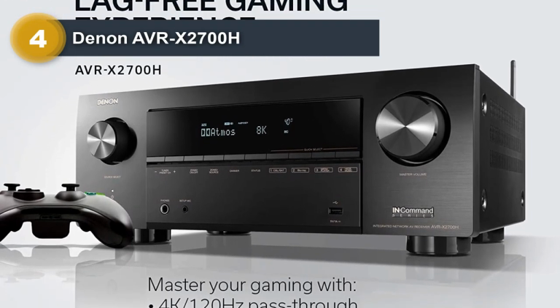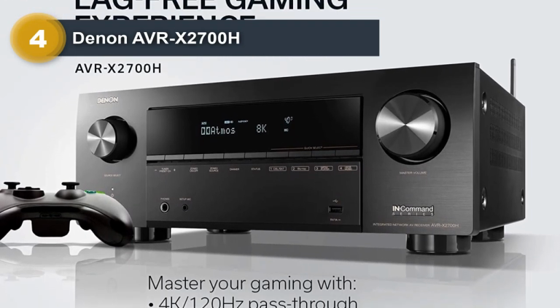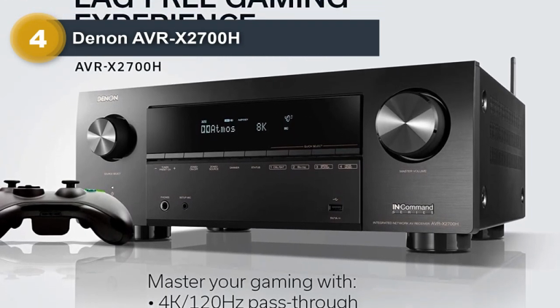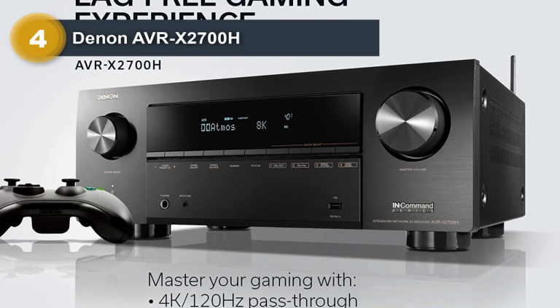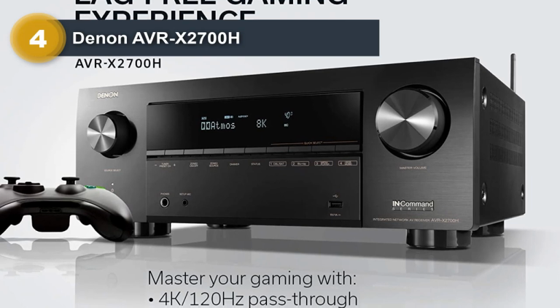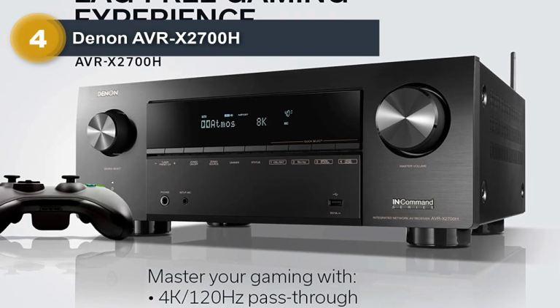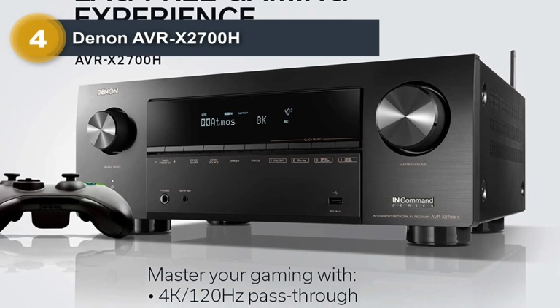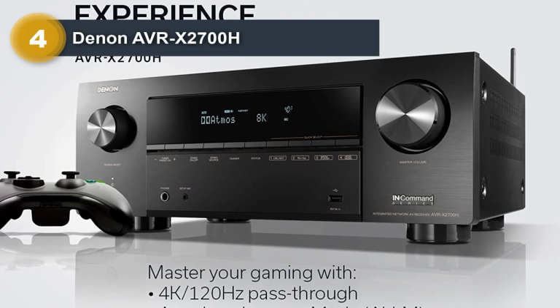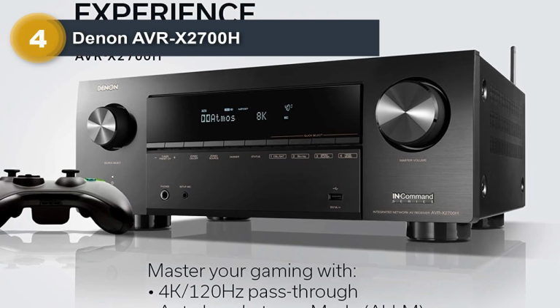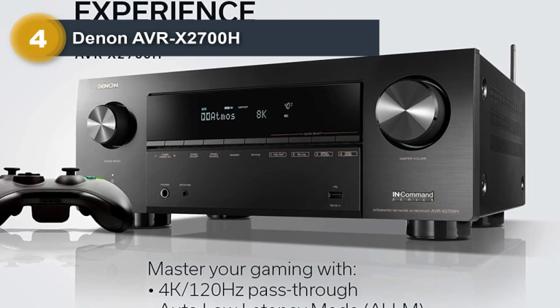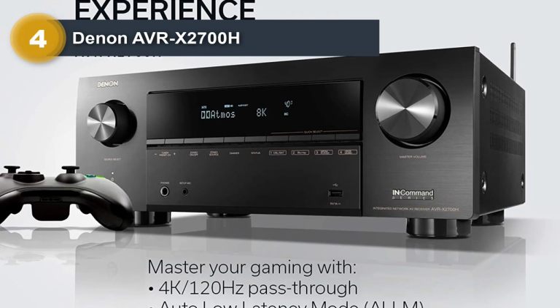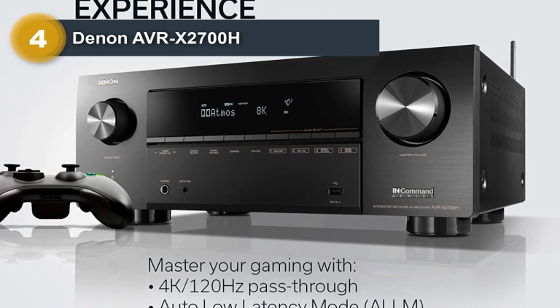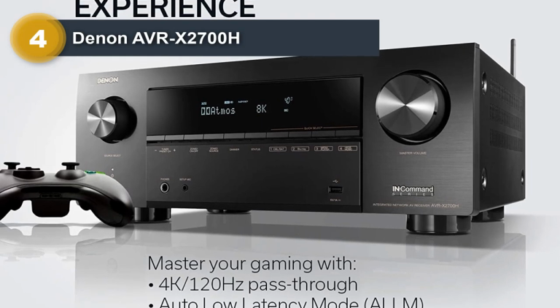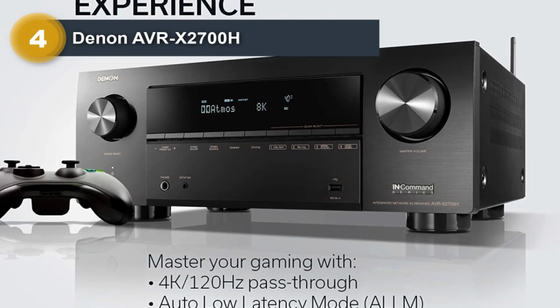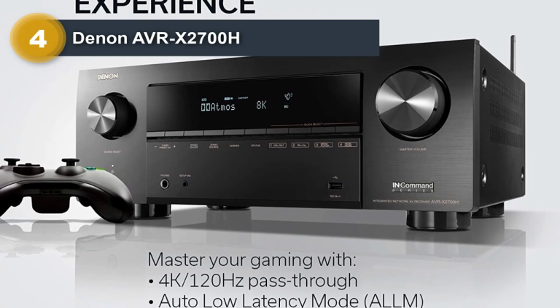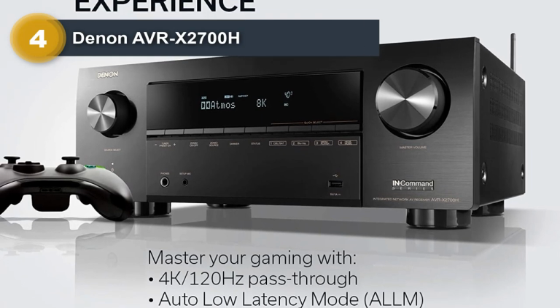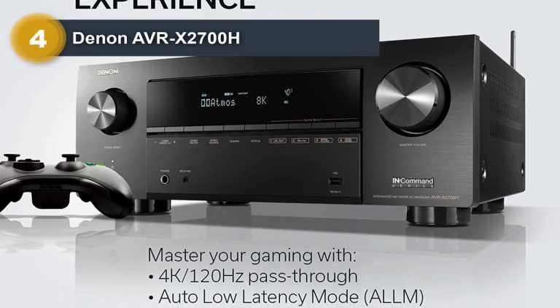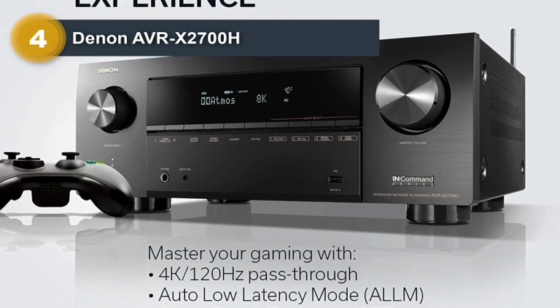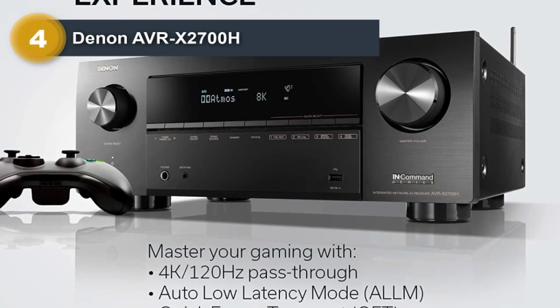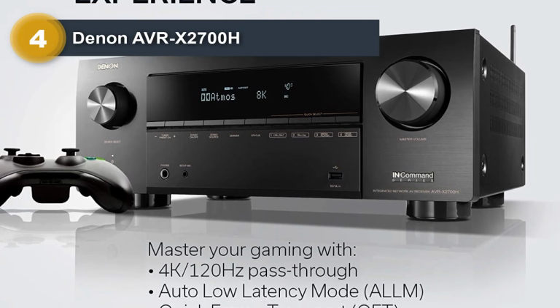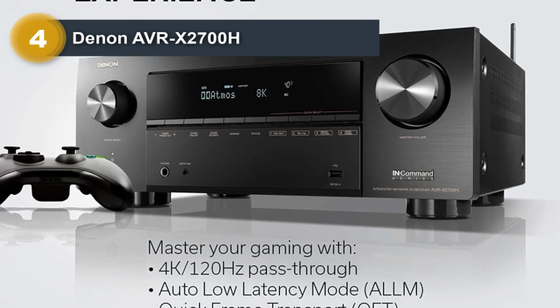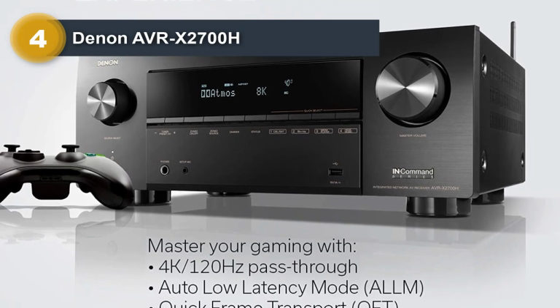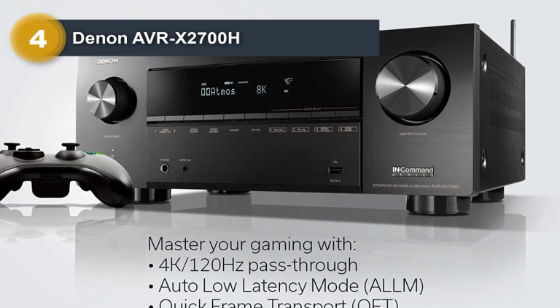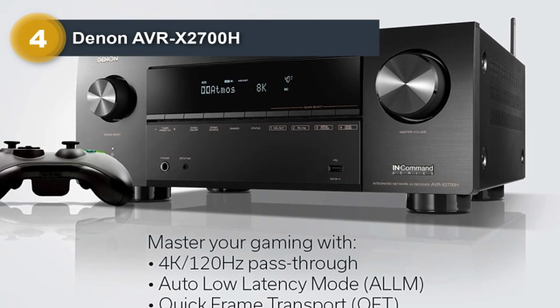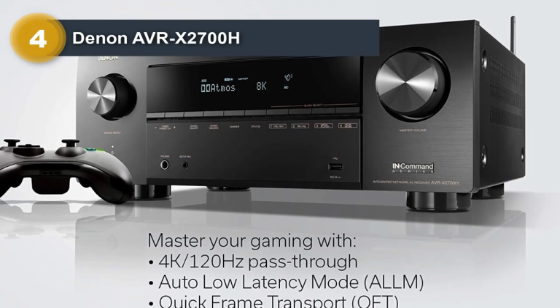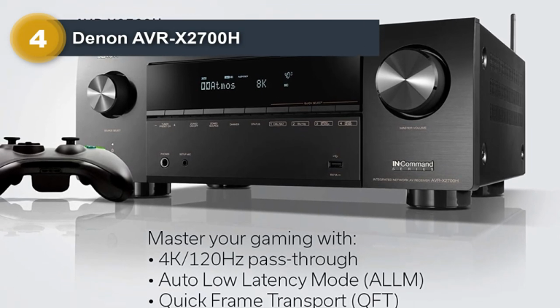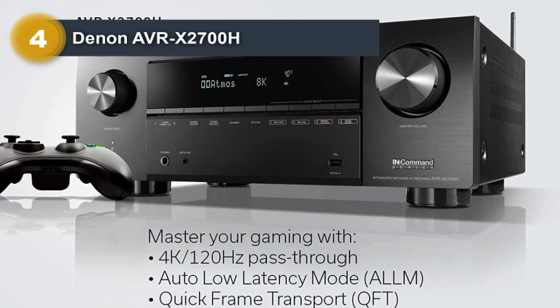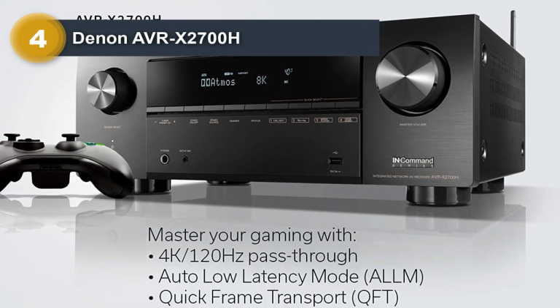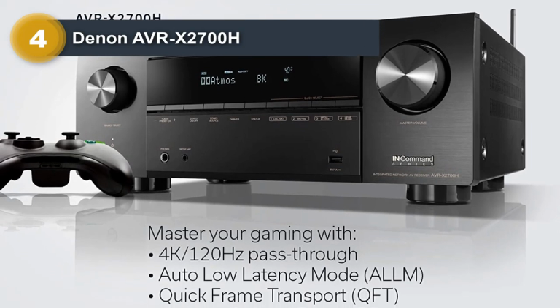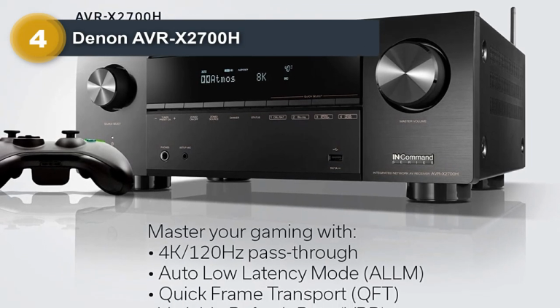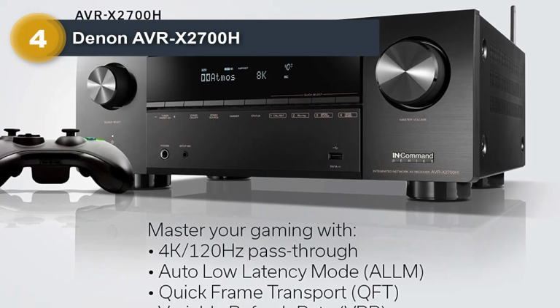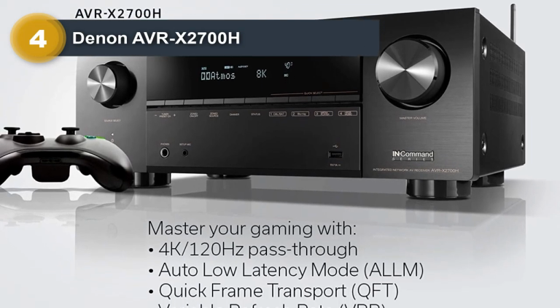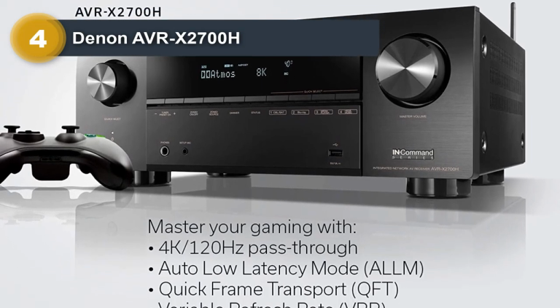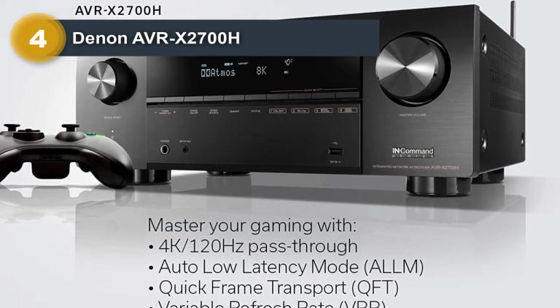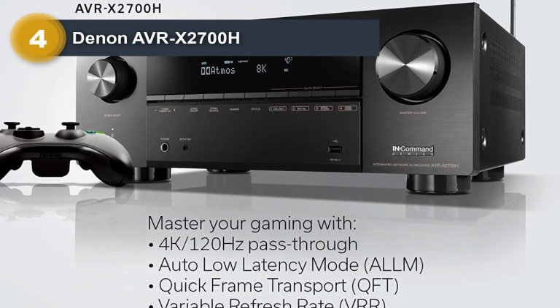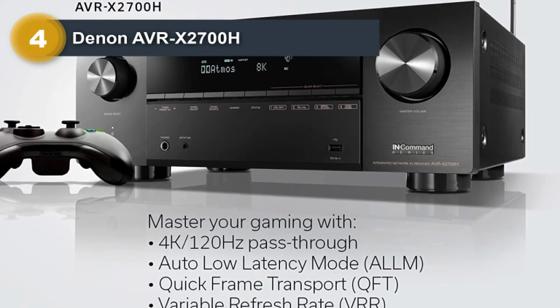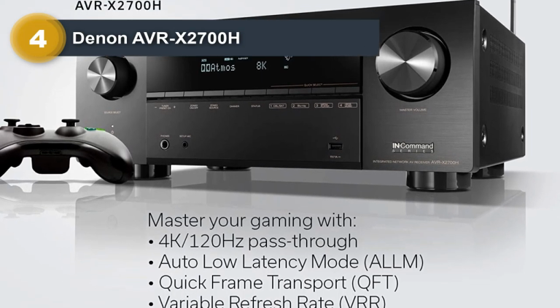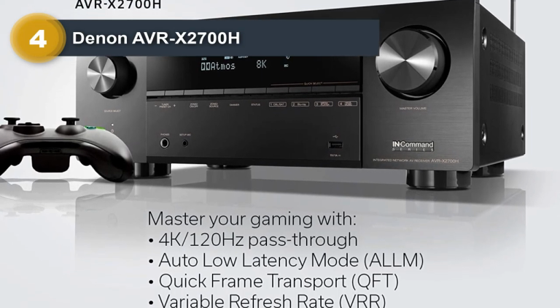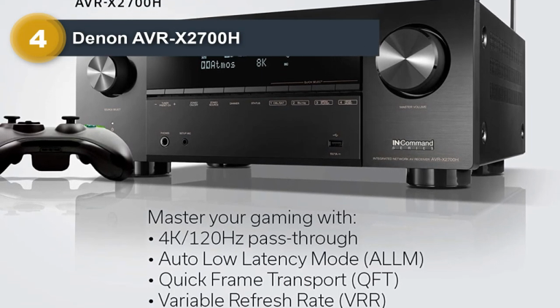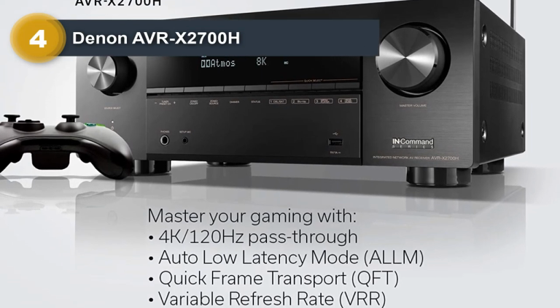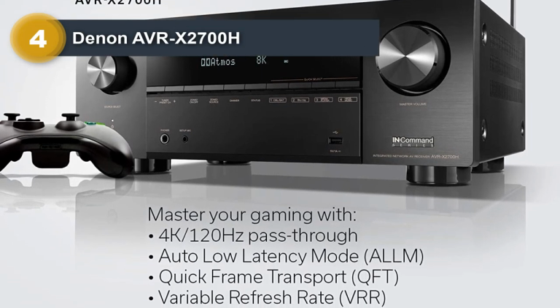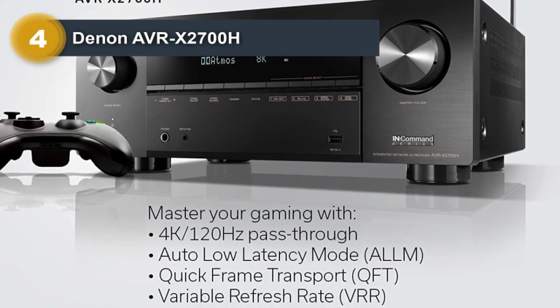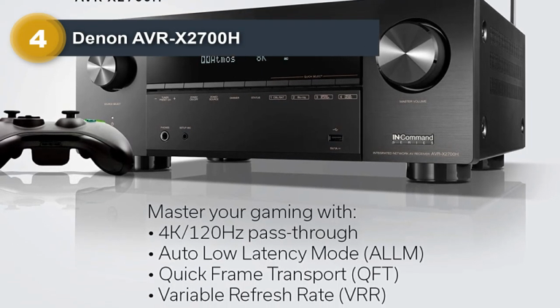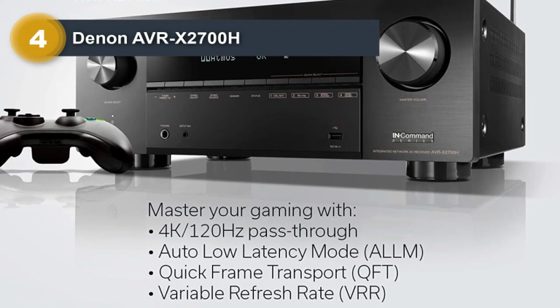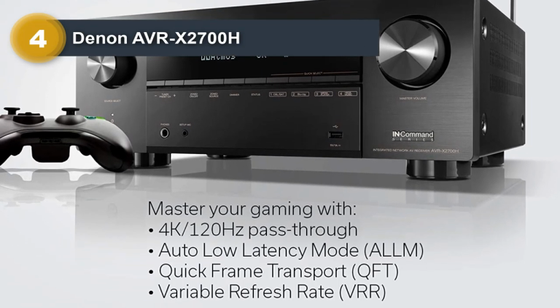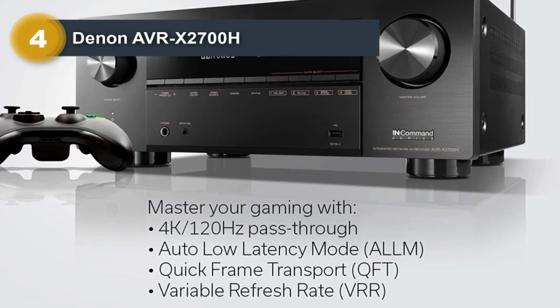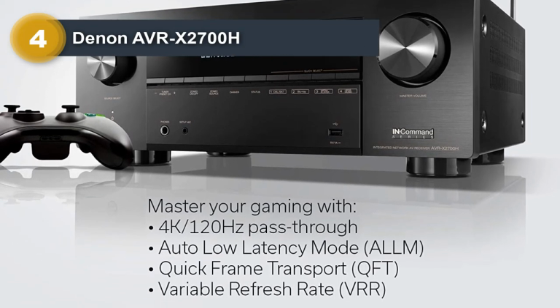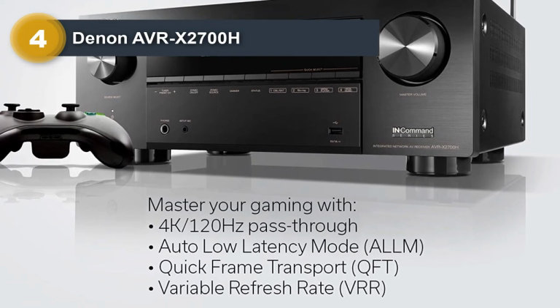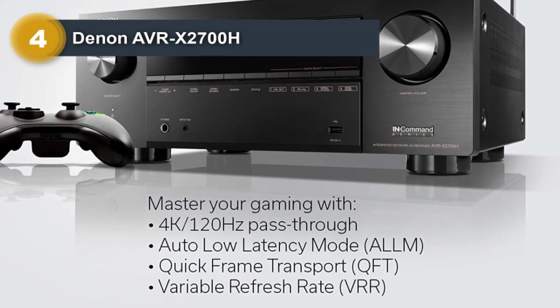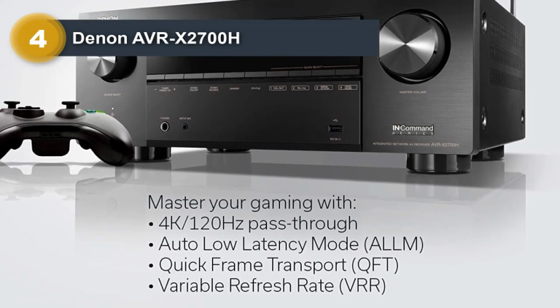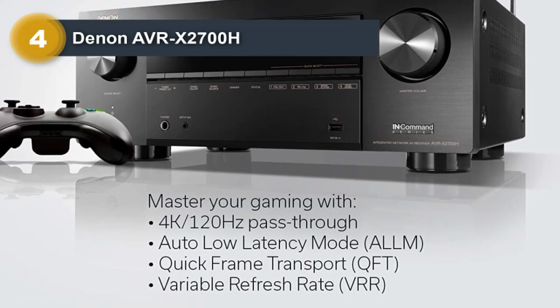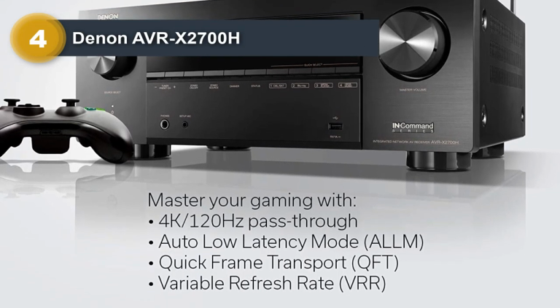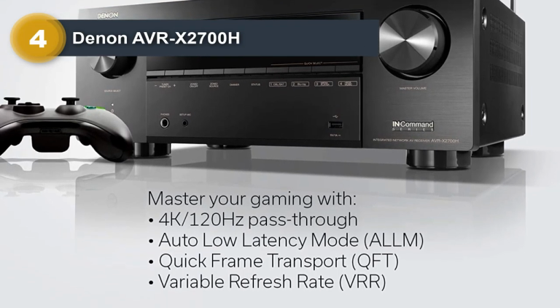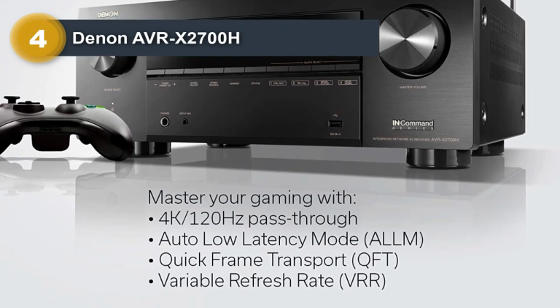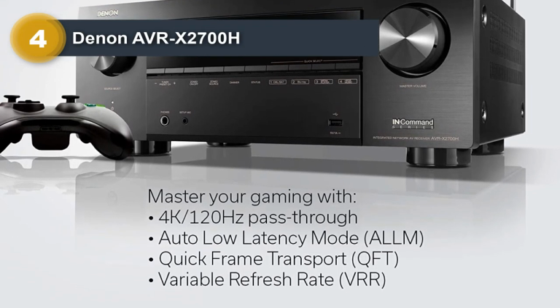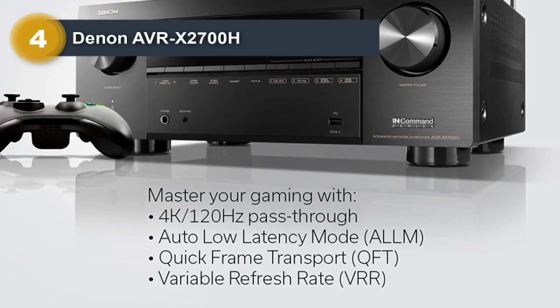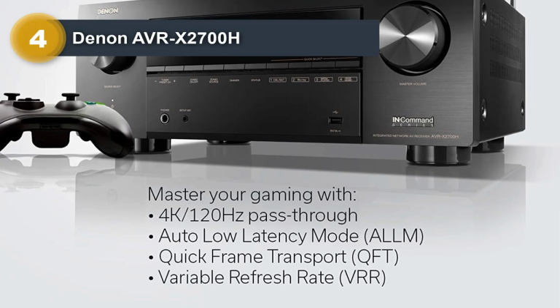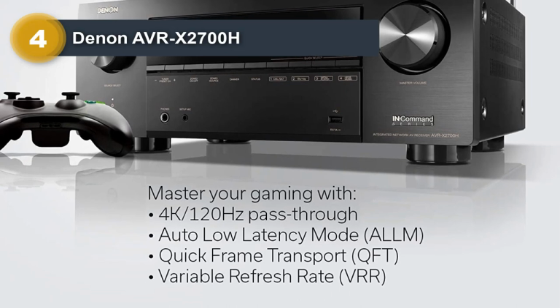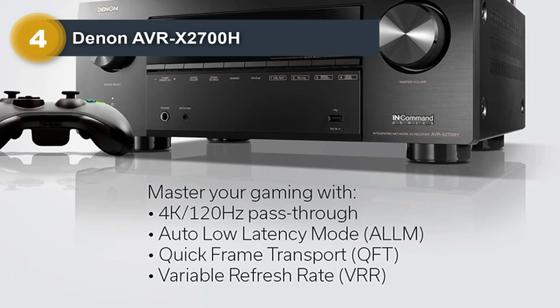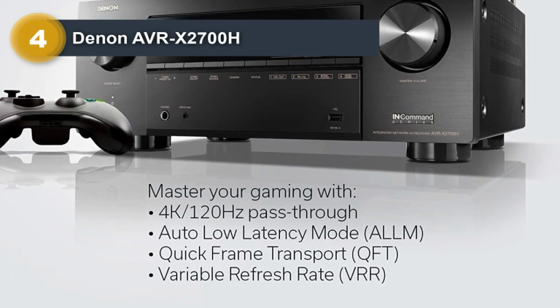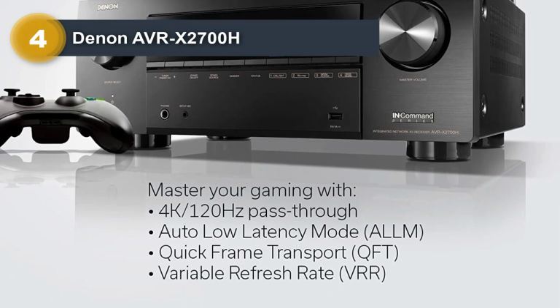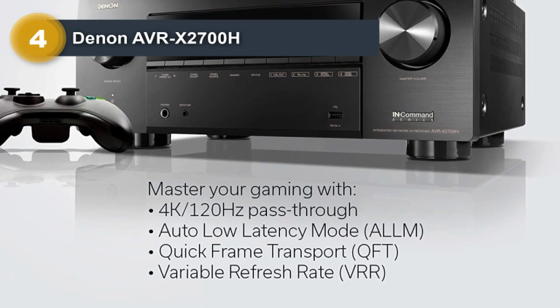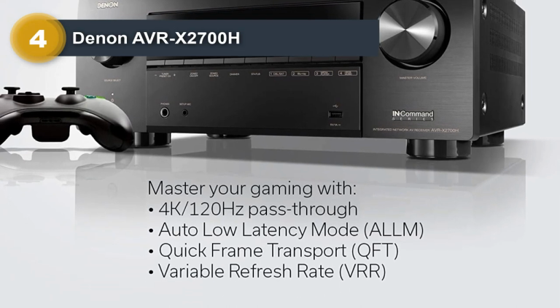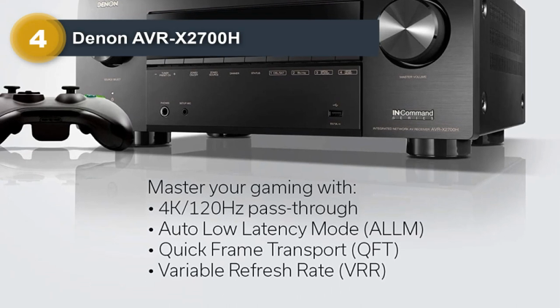Aside from the amplifier, the X2700H also employs audiophile-grade 32-bit, 192 kHz digital-to-analog converter chips on all channels. The DAC chips work overtime polishing up your tunes and do away with pesky digital timing errors.